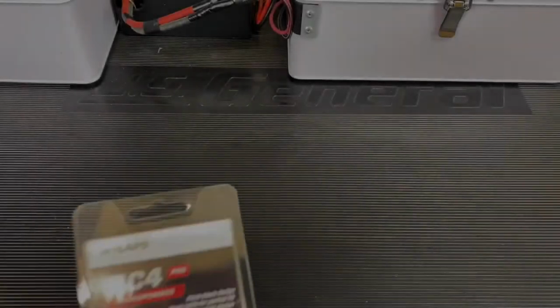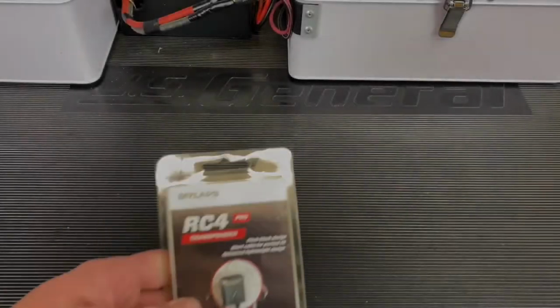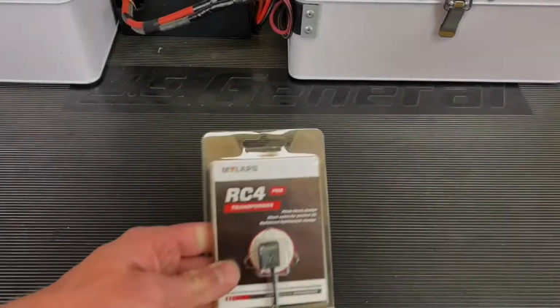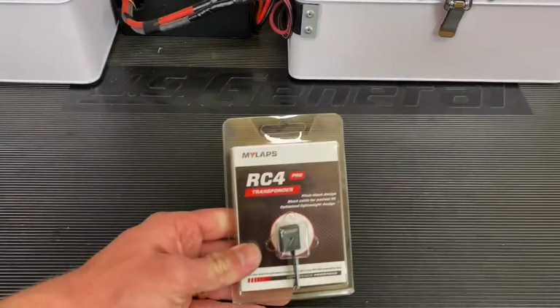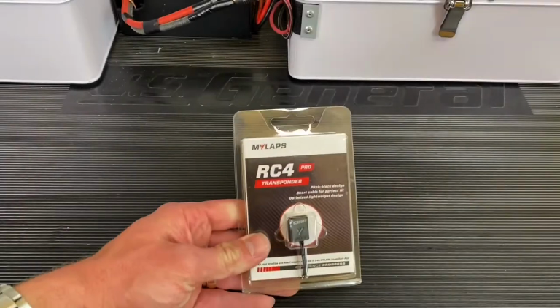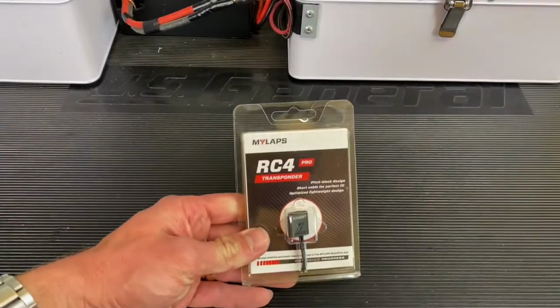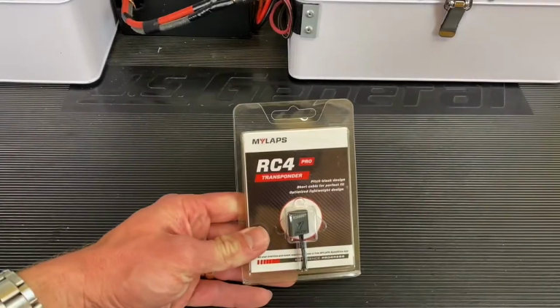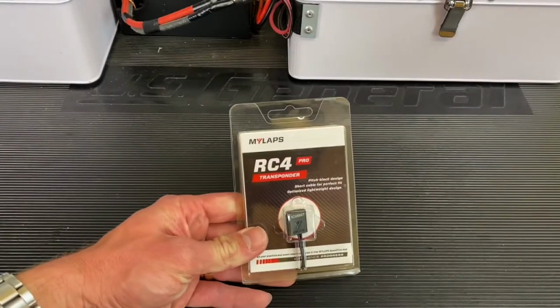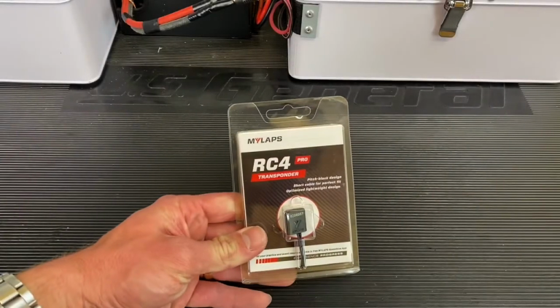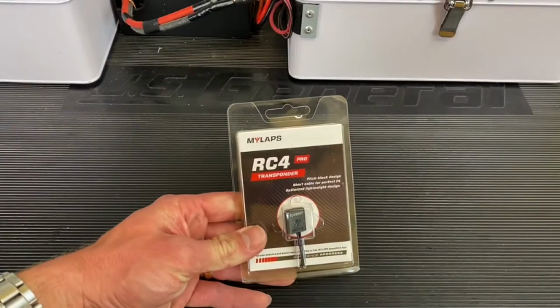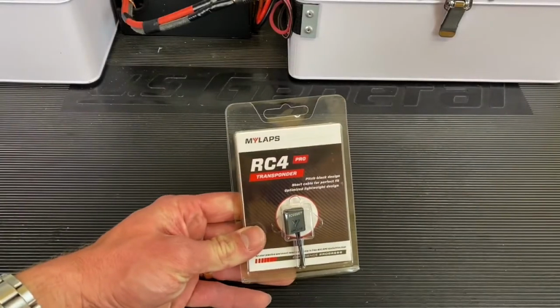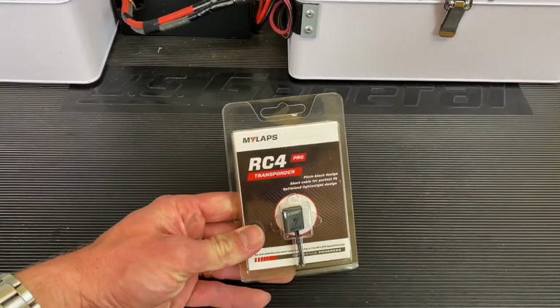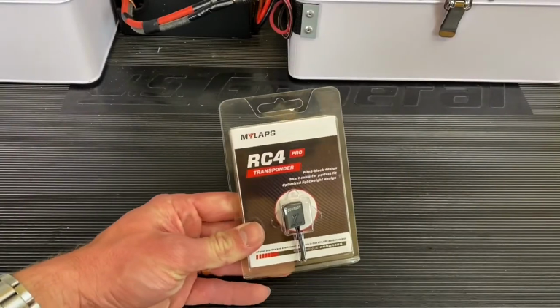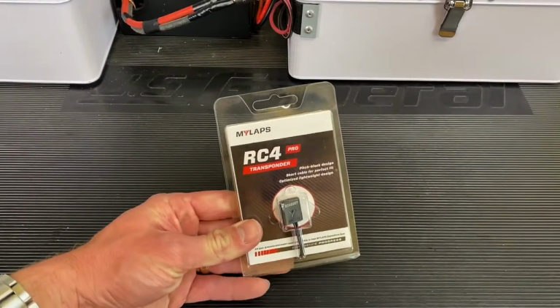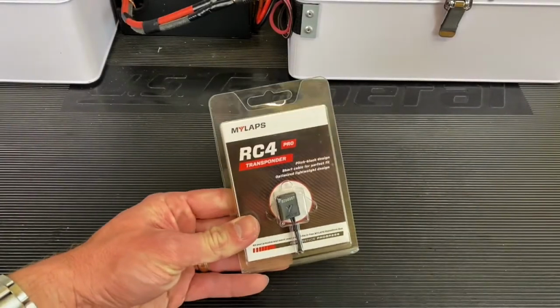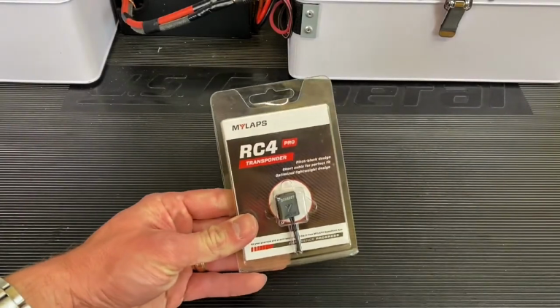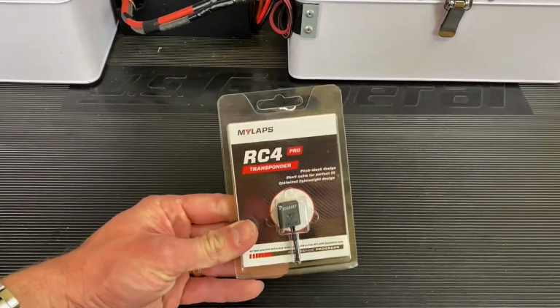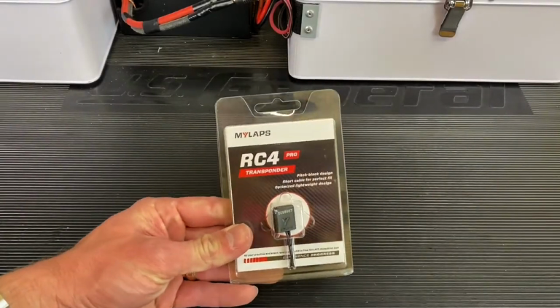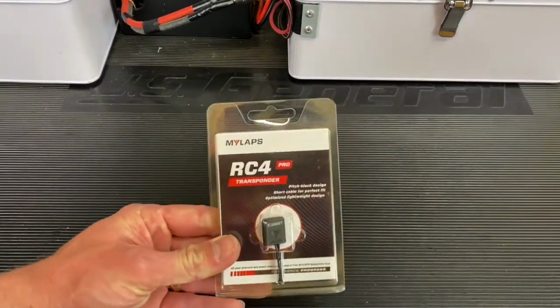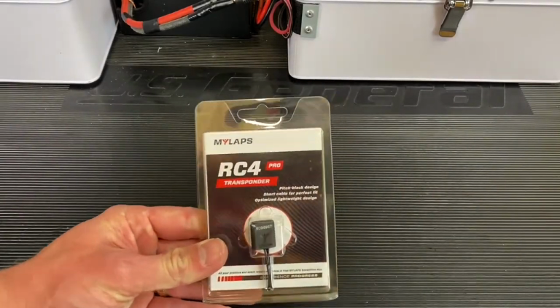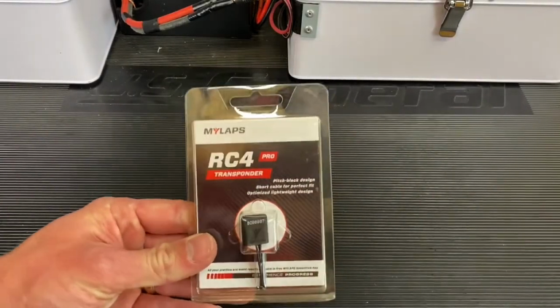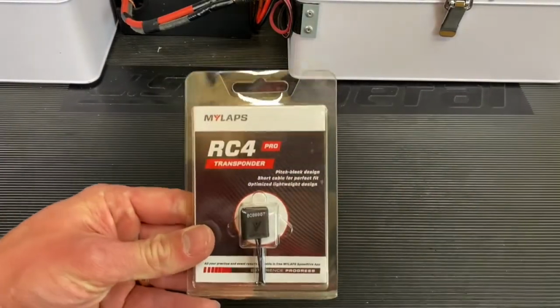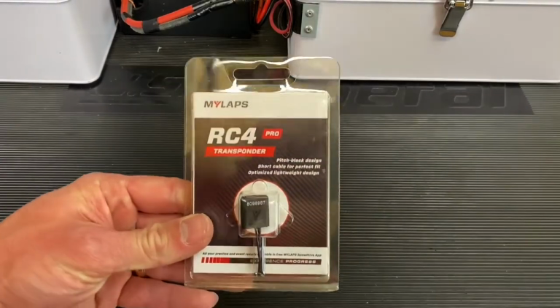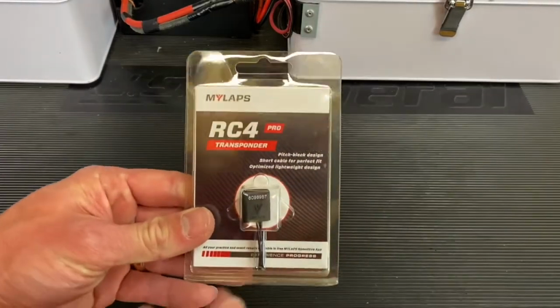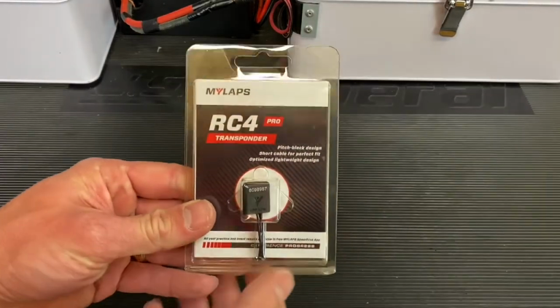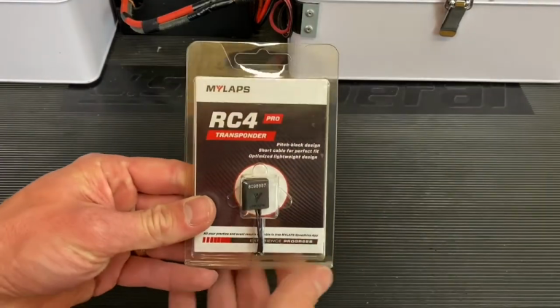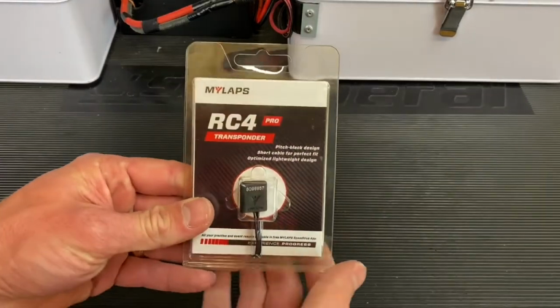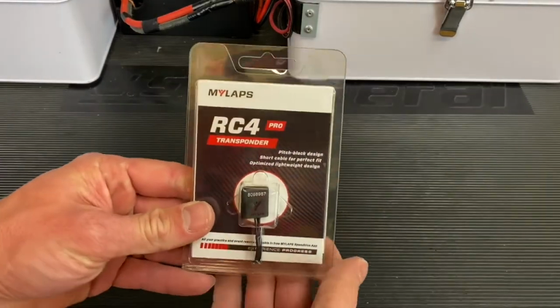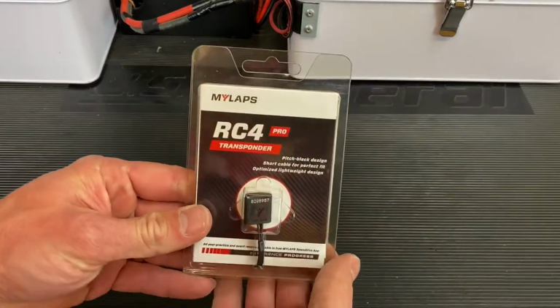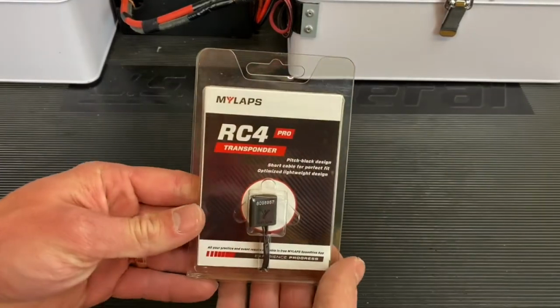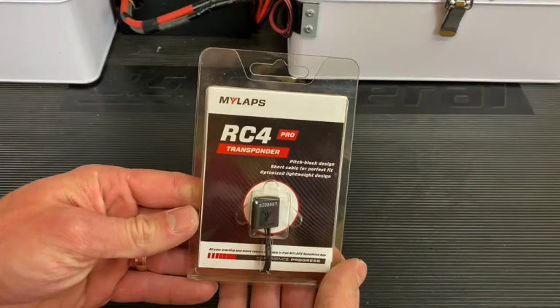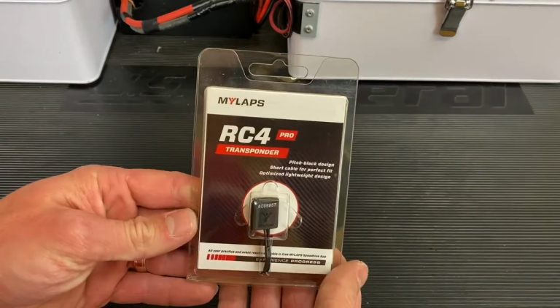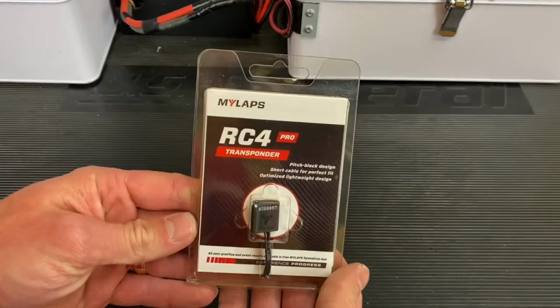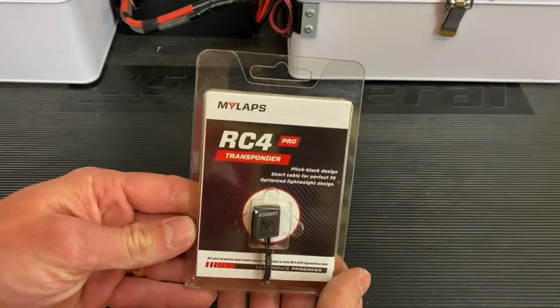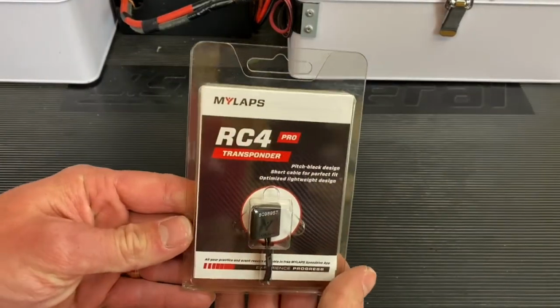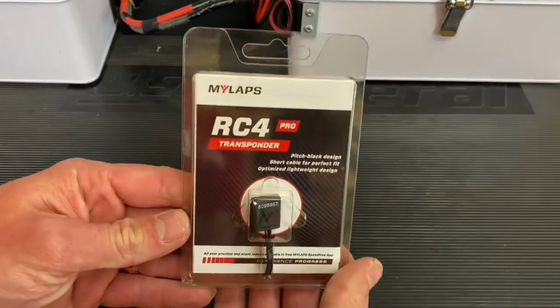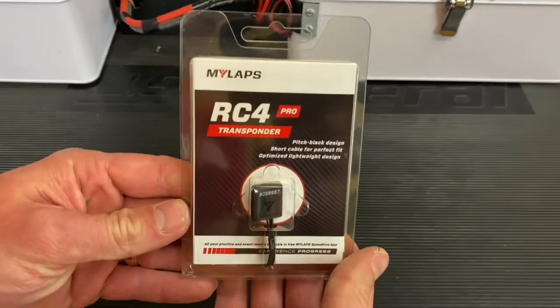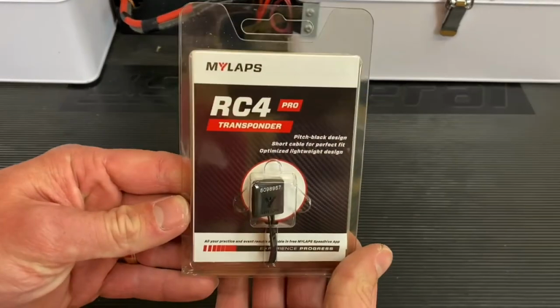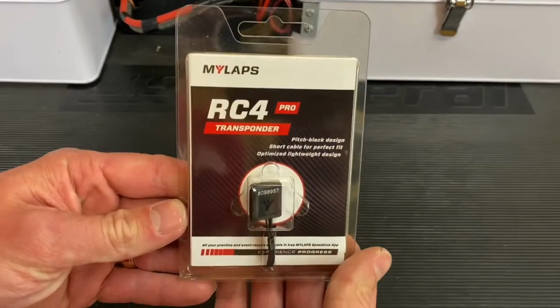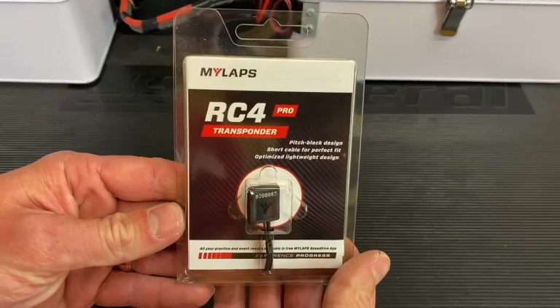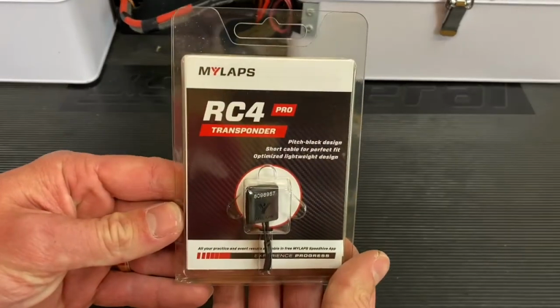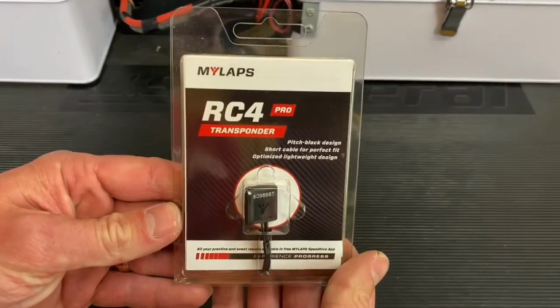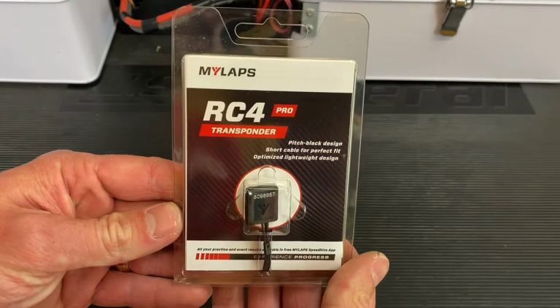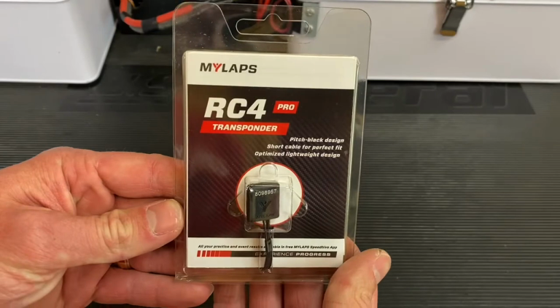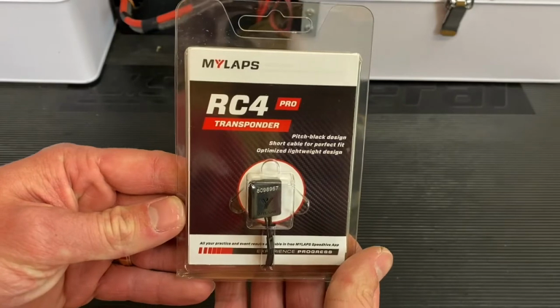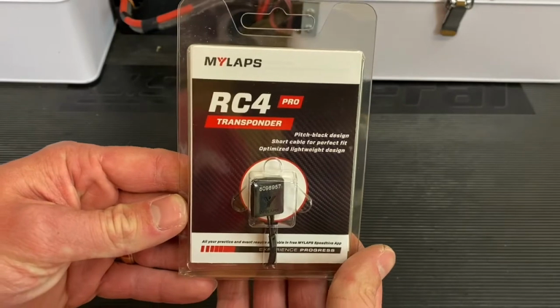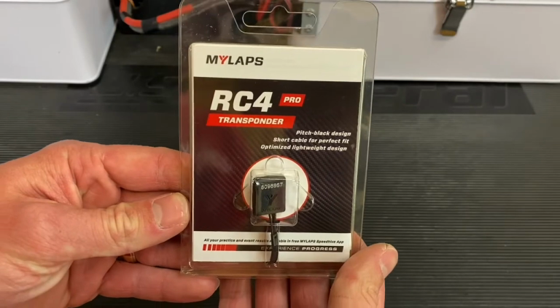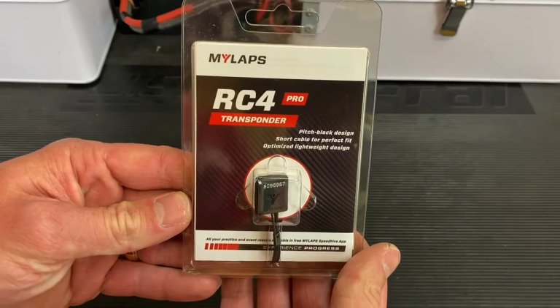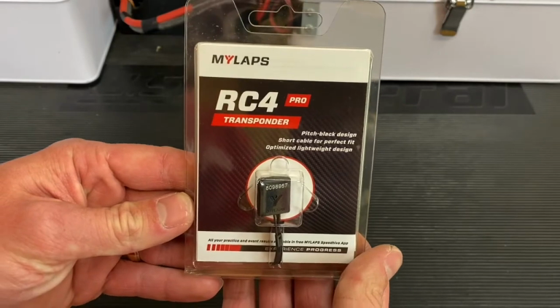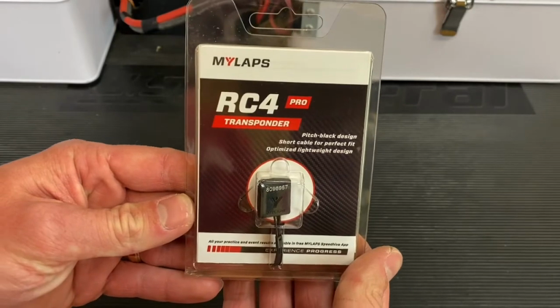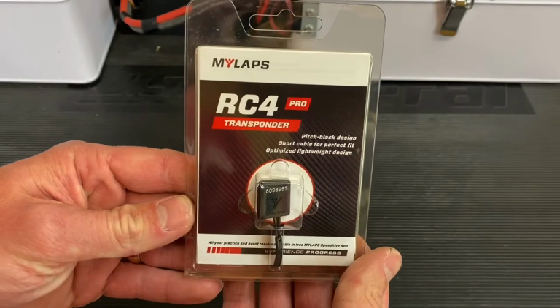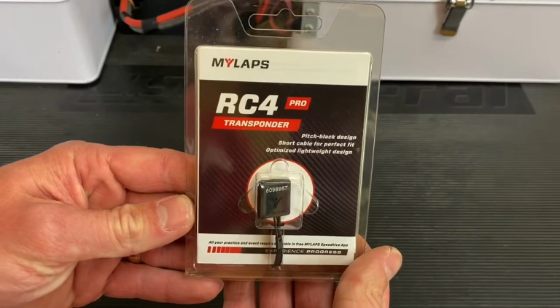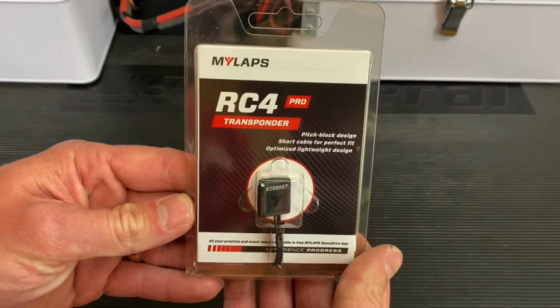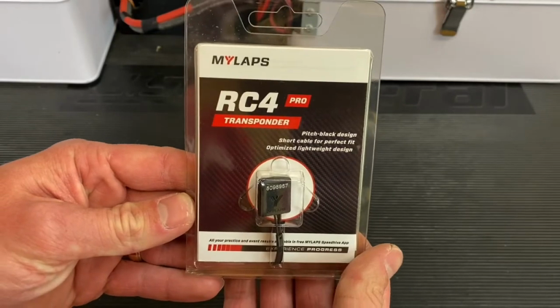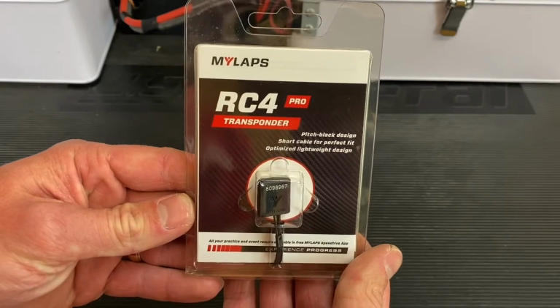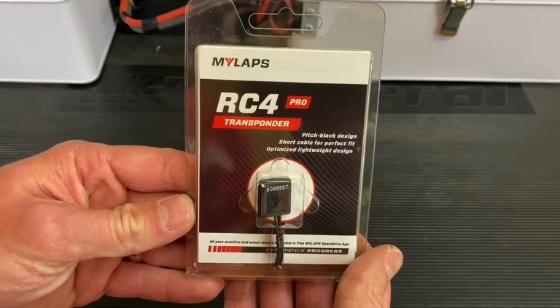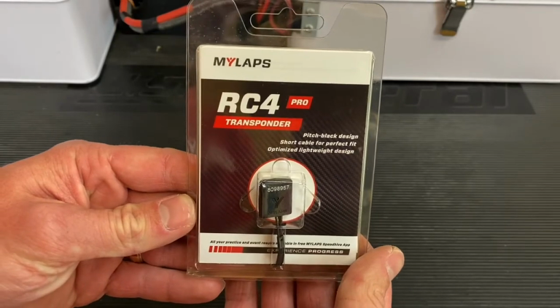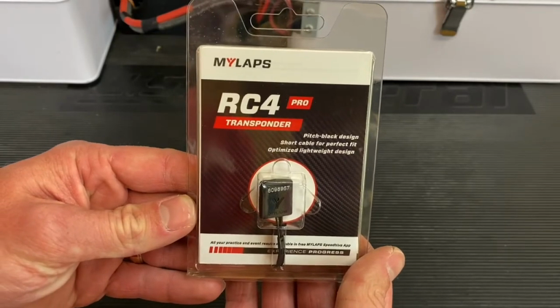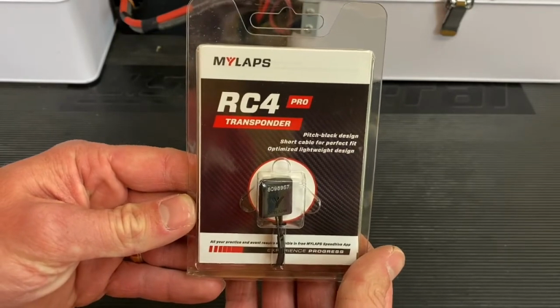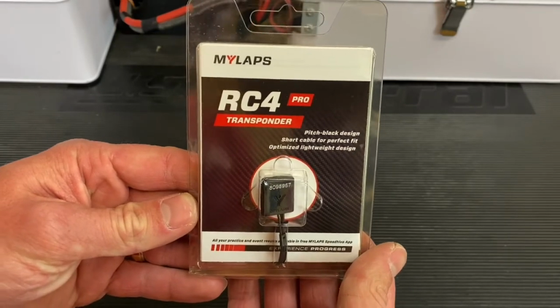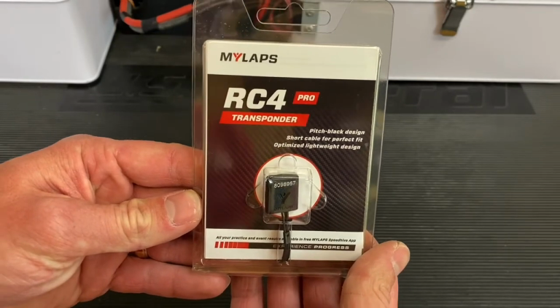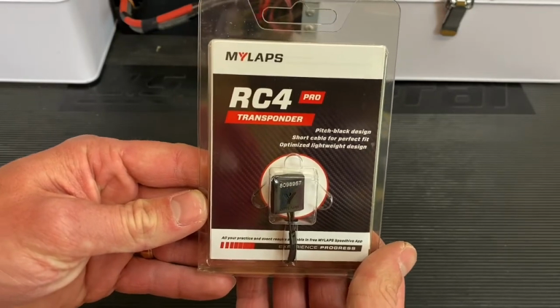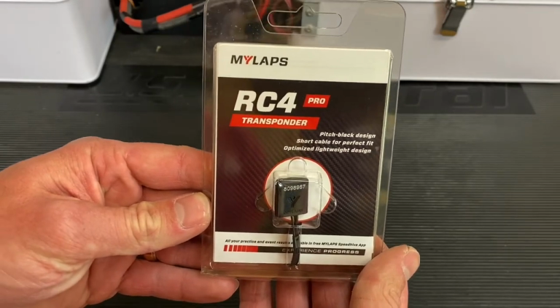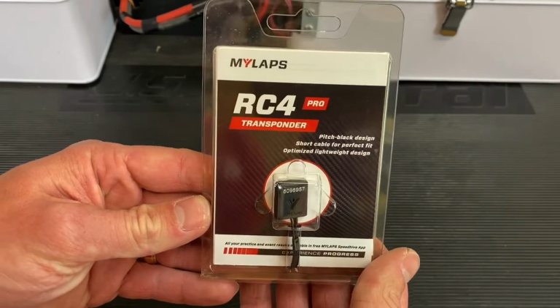Hey guys, Chris from SuperFastRC, and today we're taking a look at the MyLapse RC4 Pro transponder.